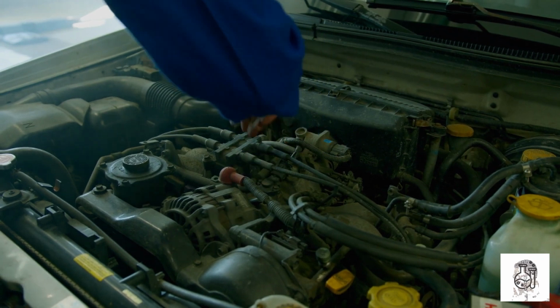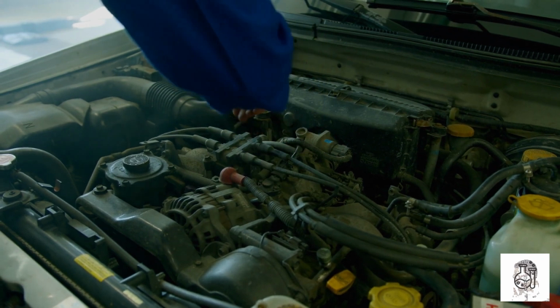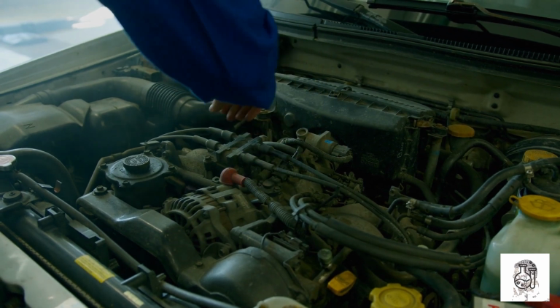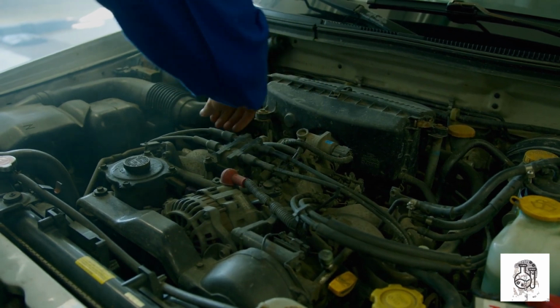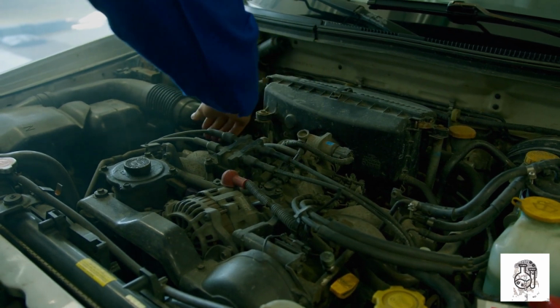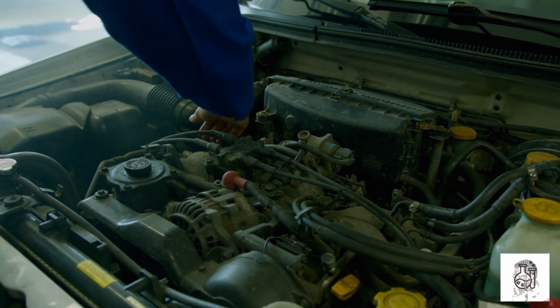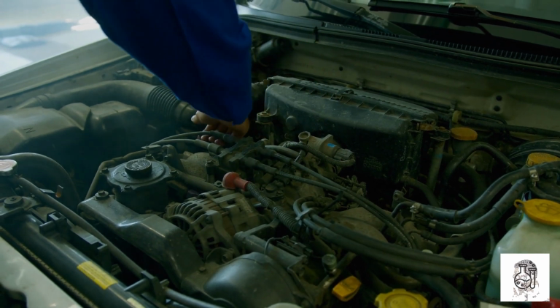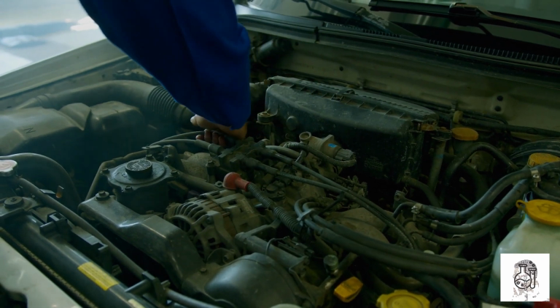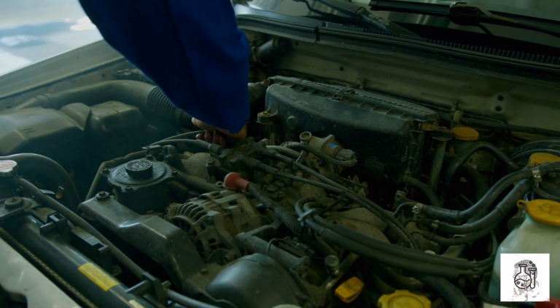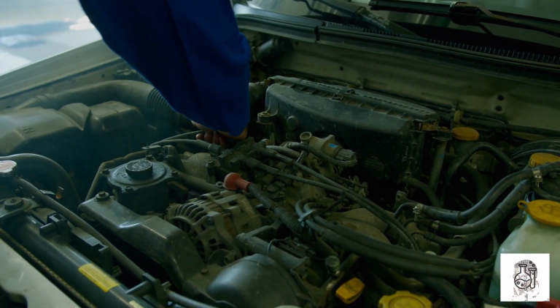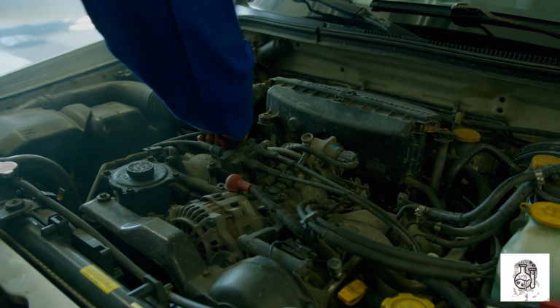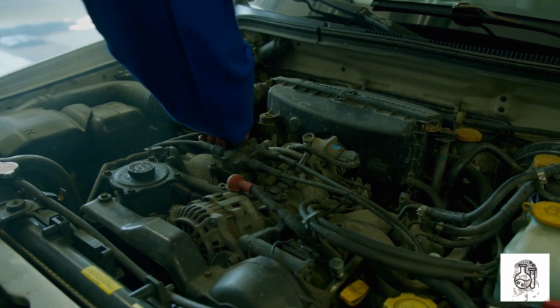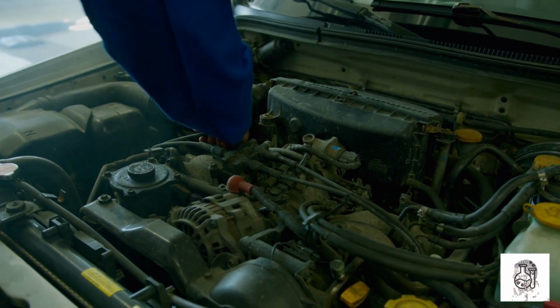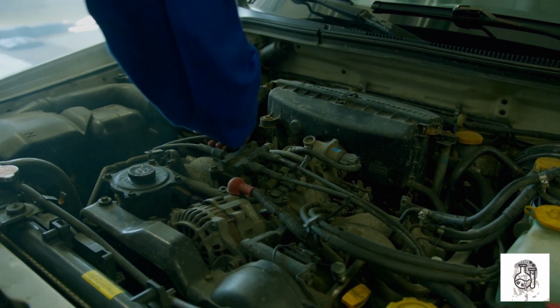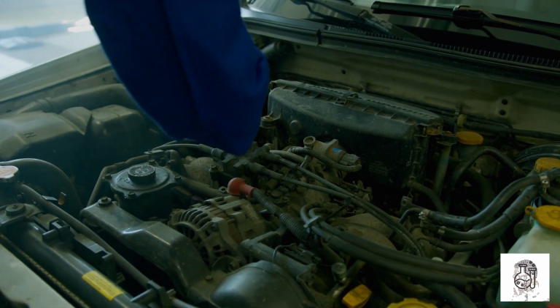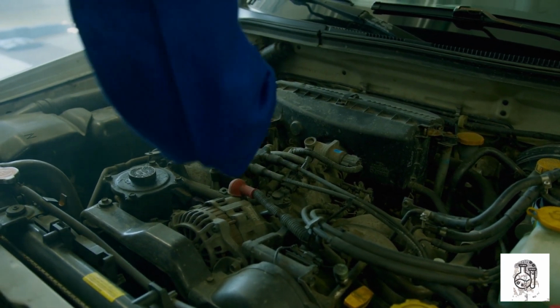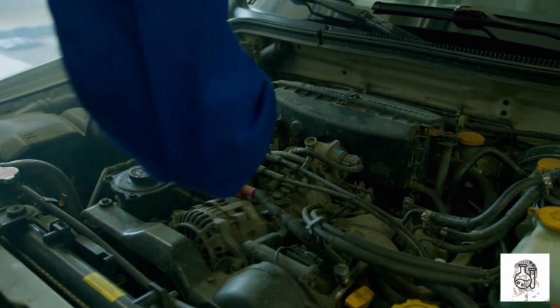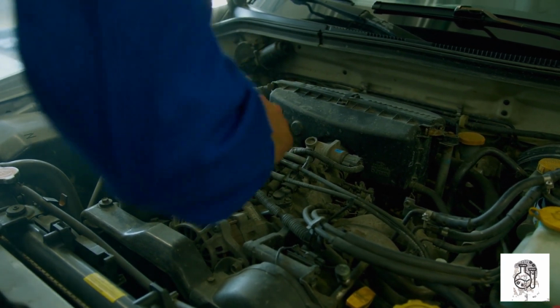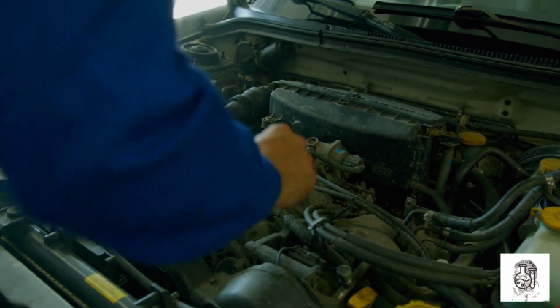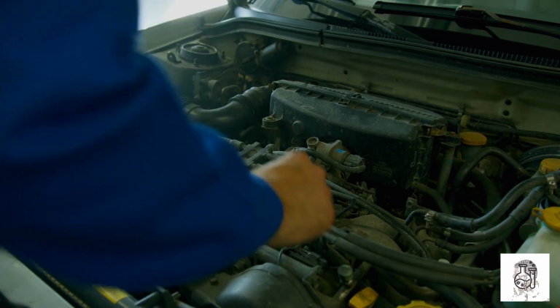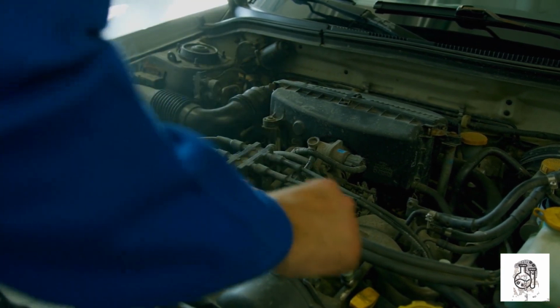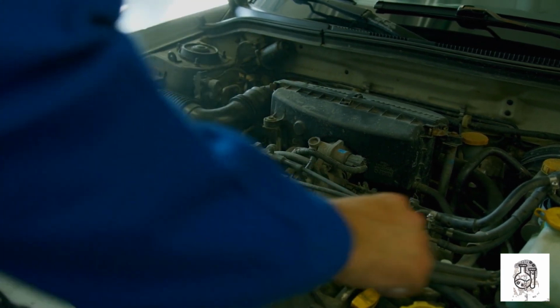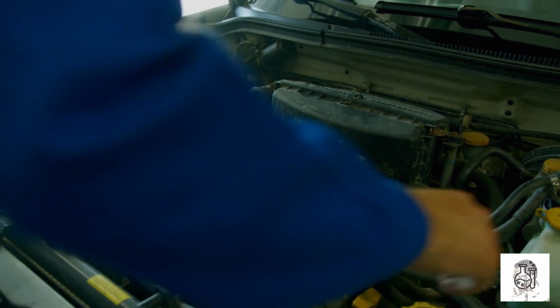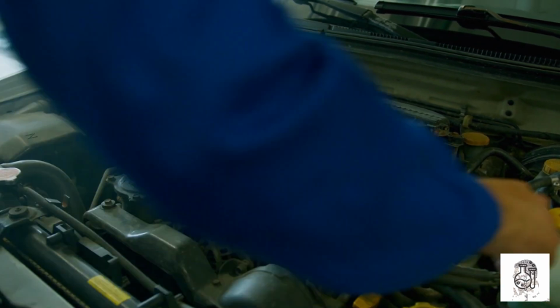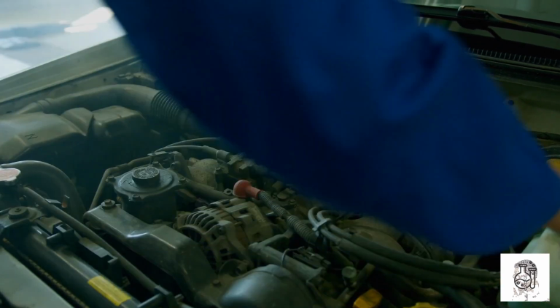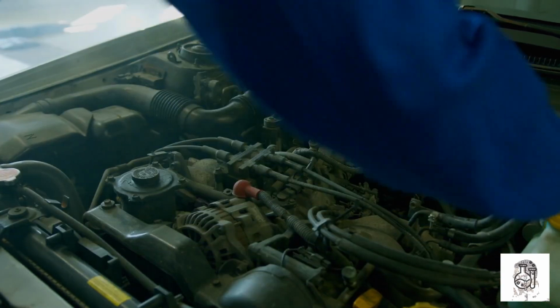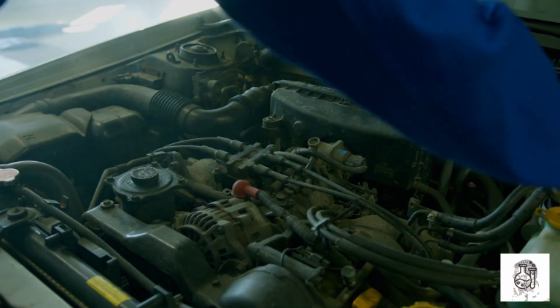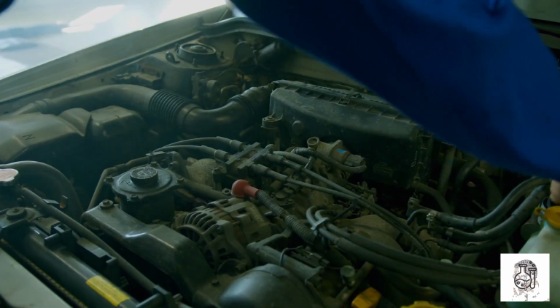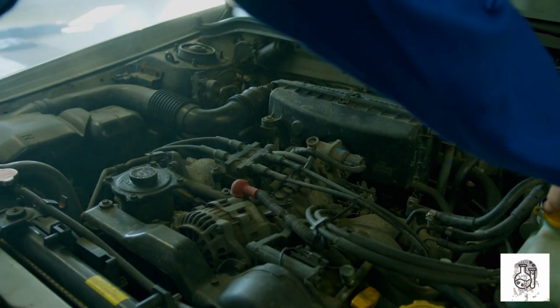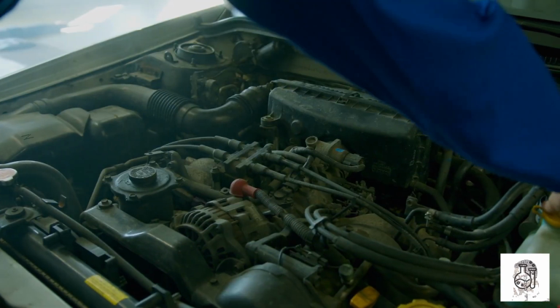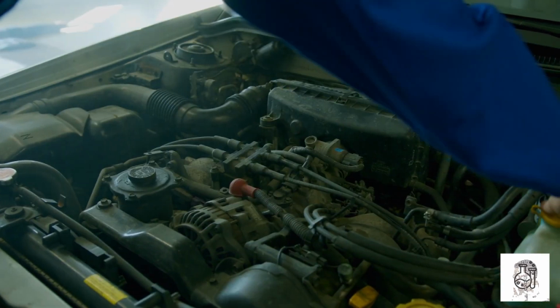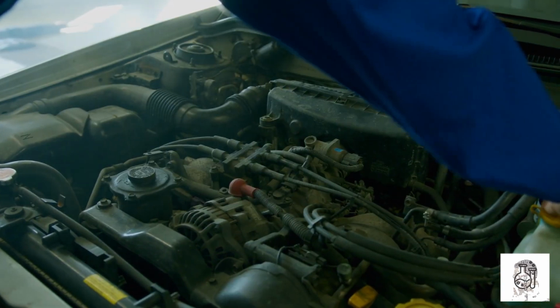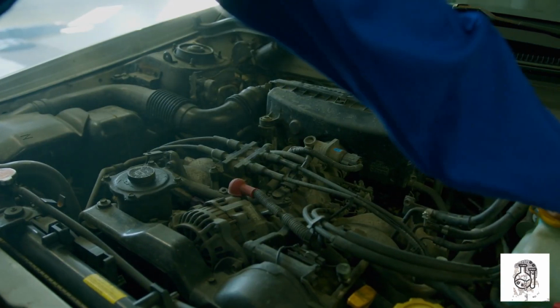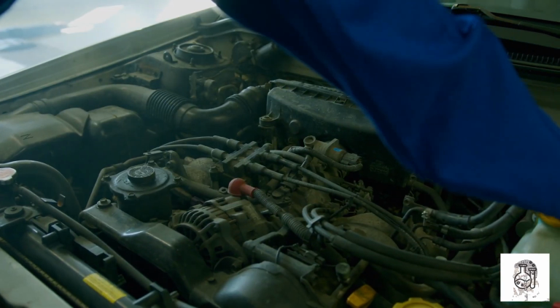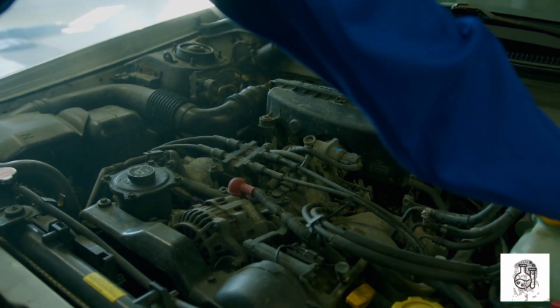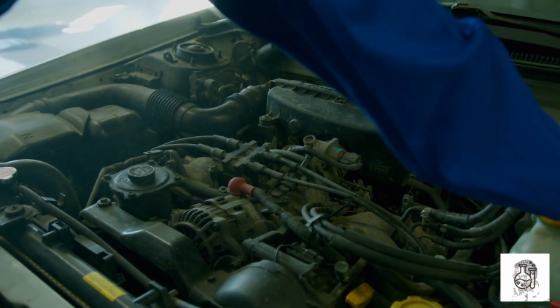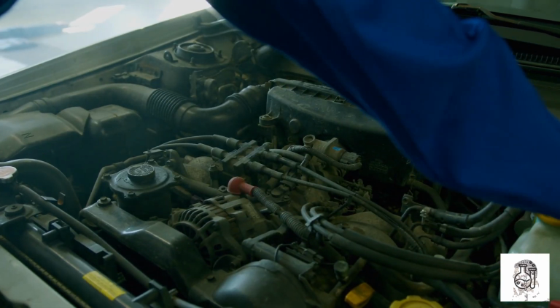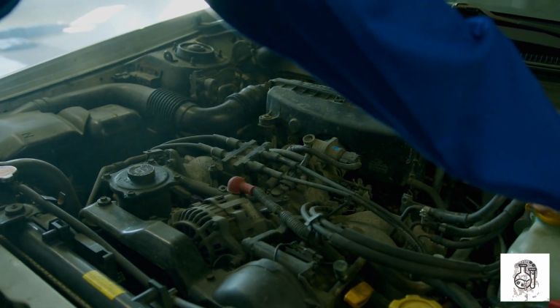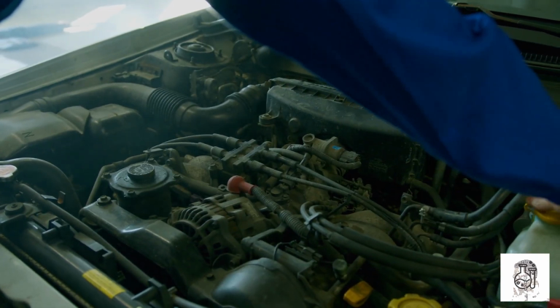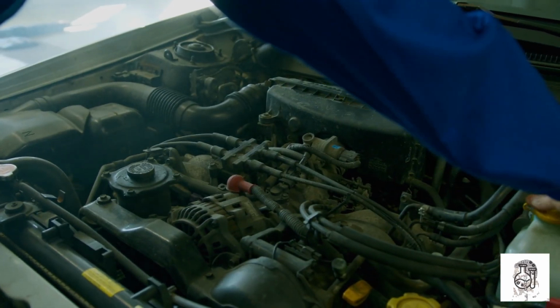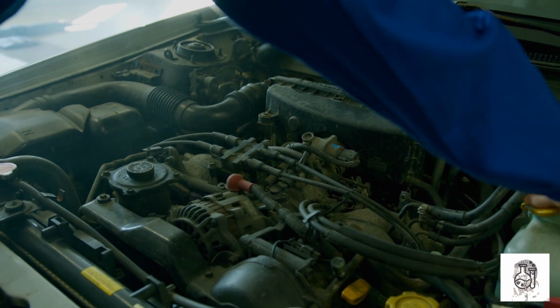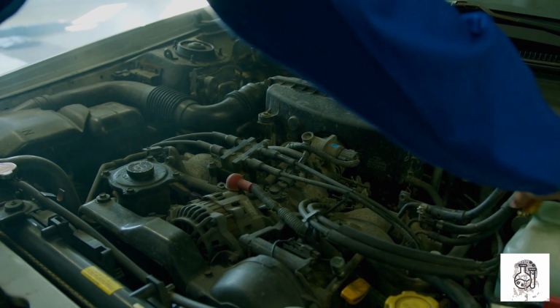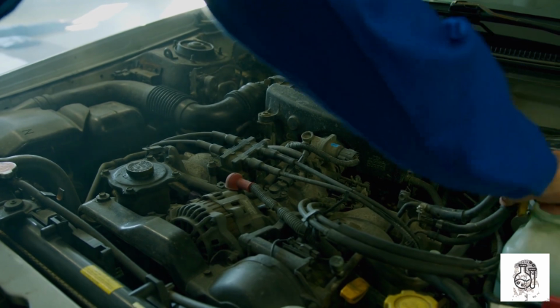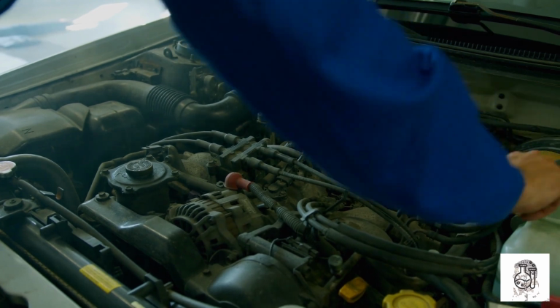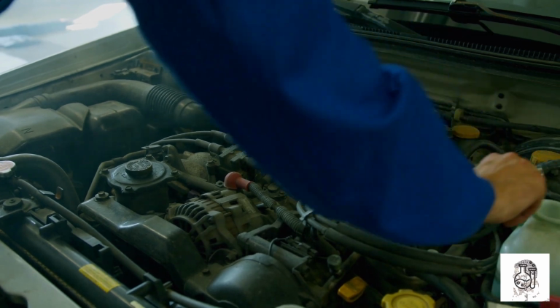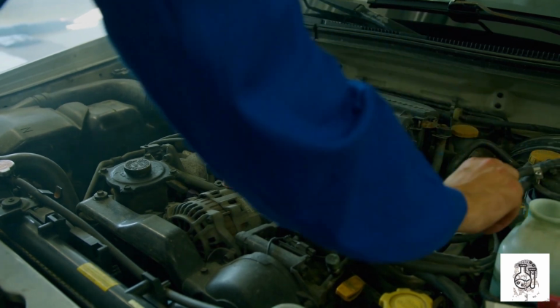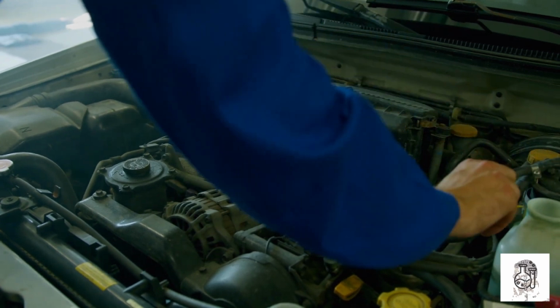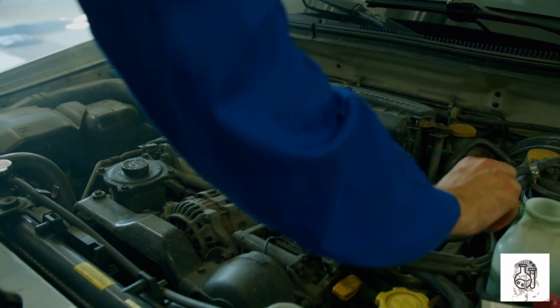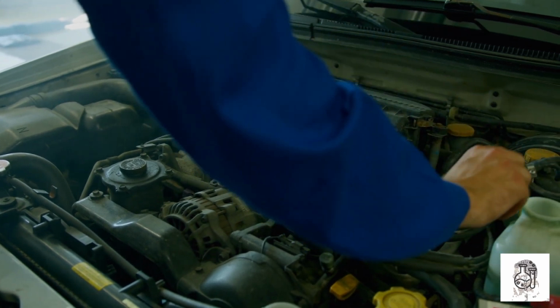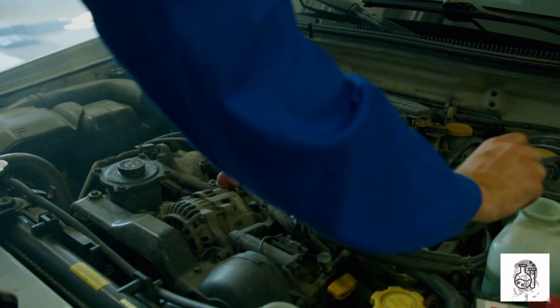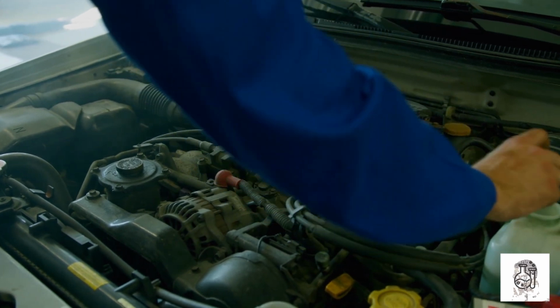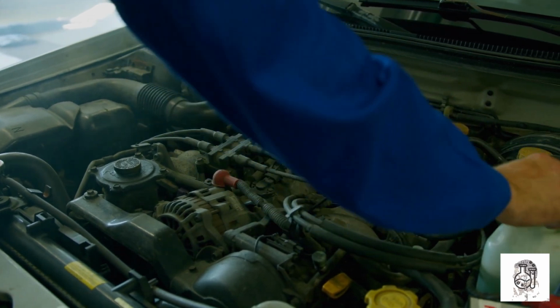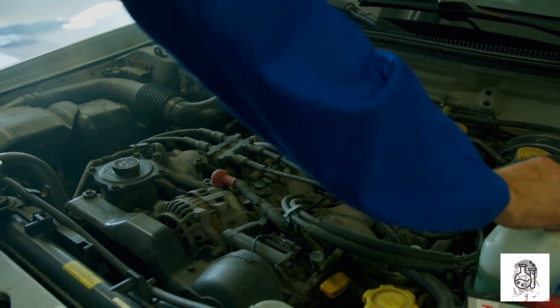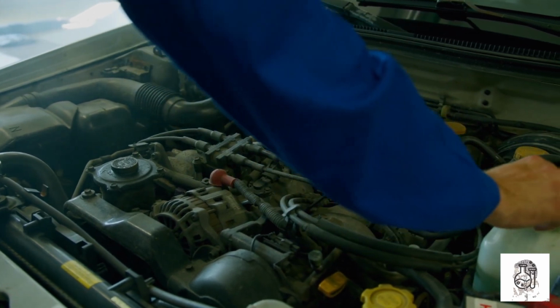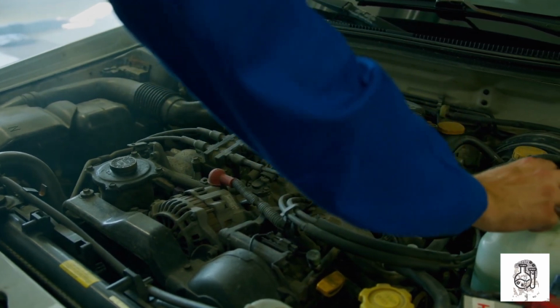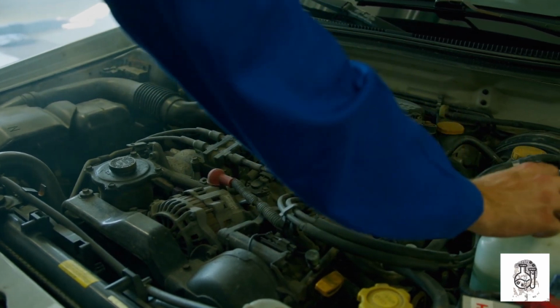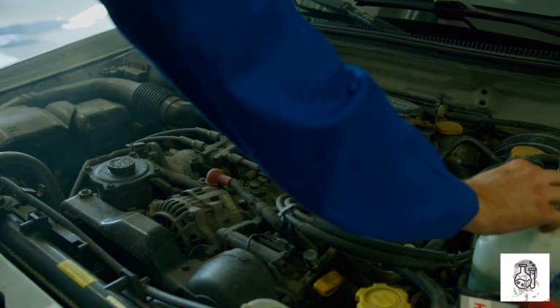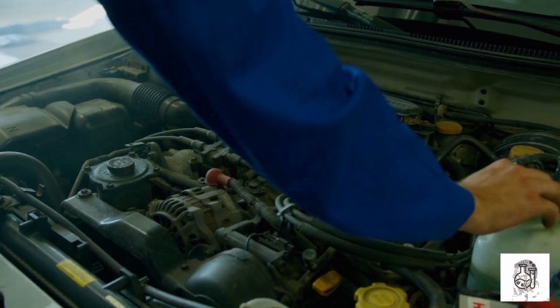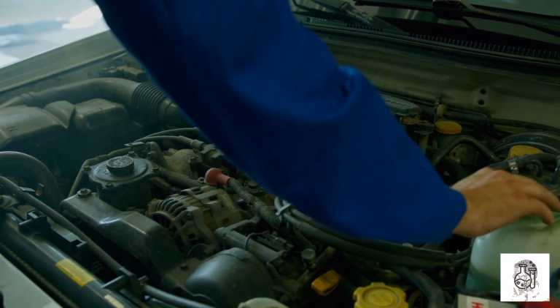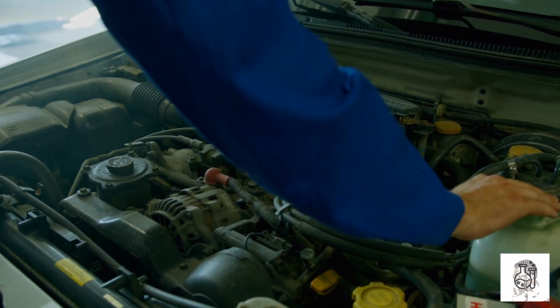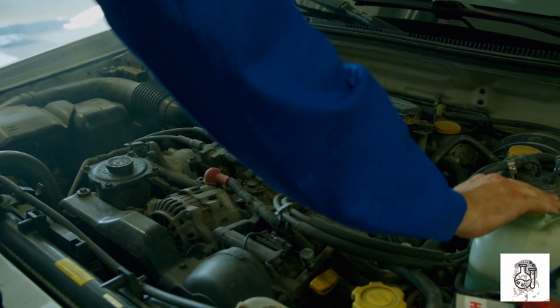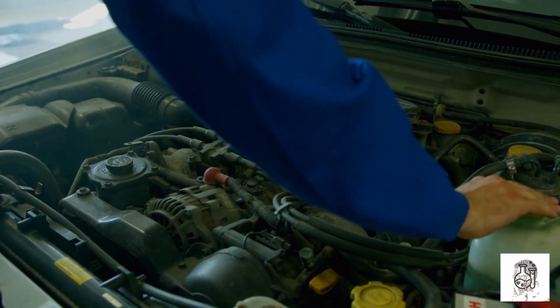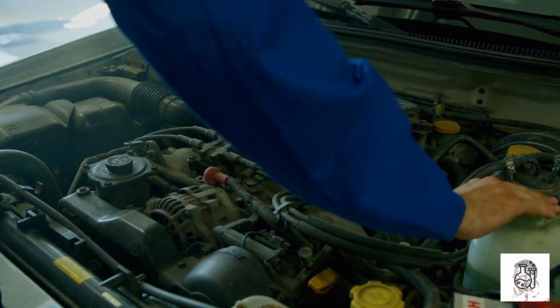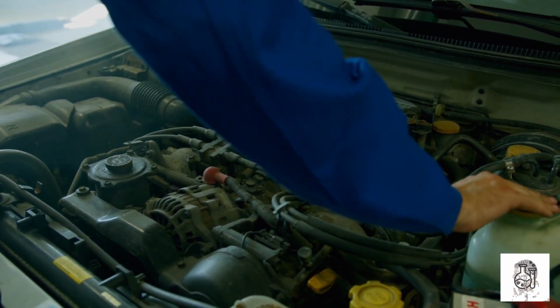Vanadium steel is used in a variety of automotive parts, including engine blocks, crankshafts, and axles.